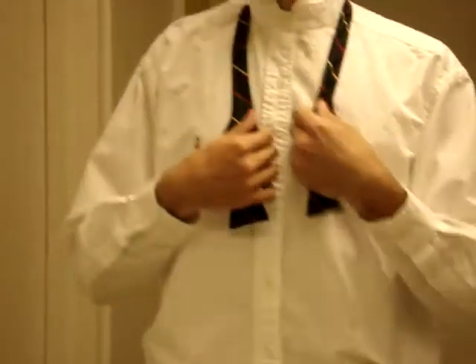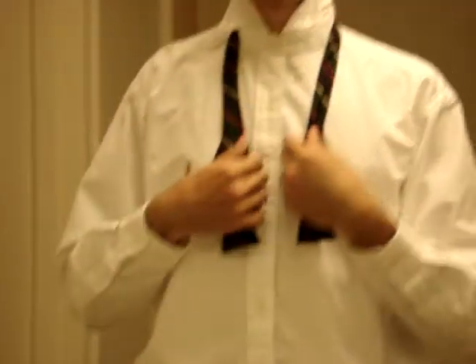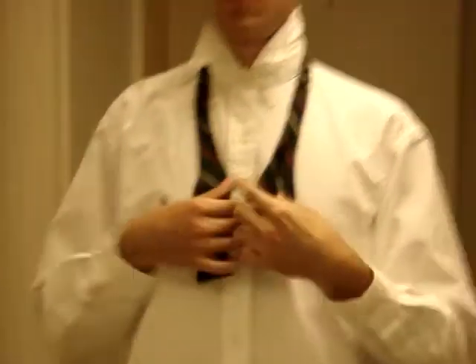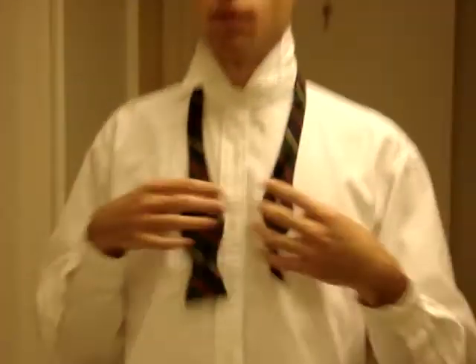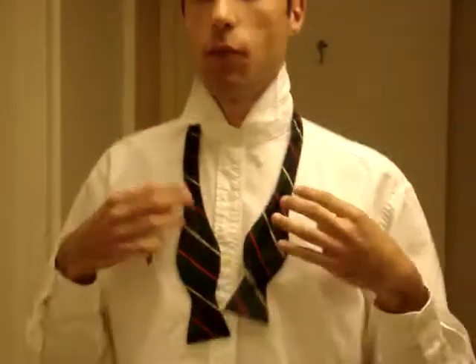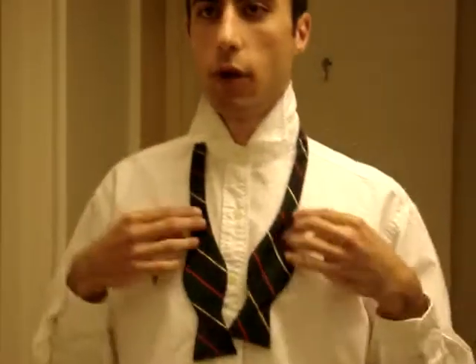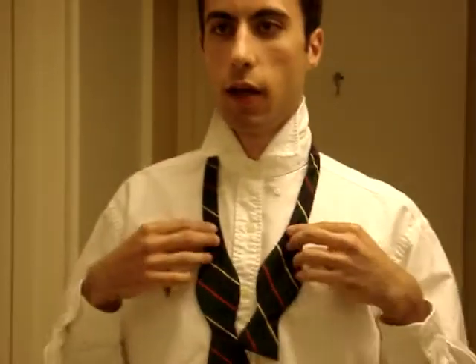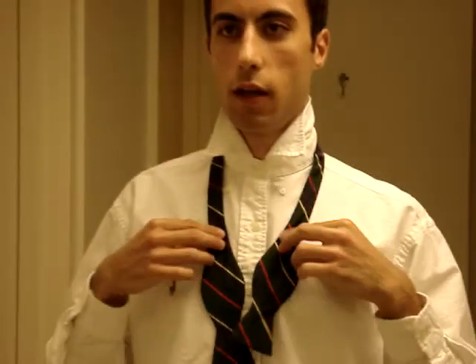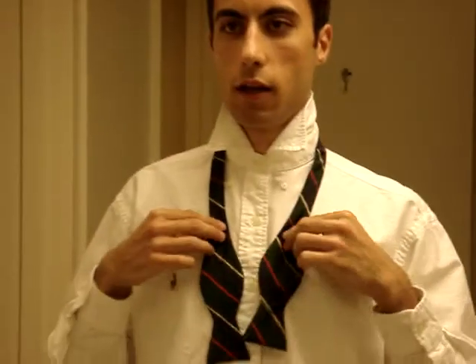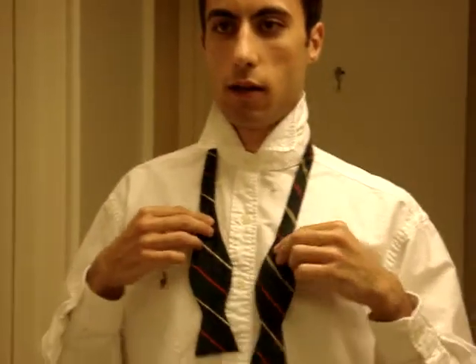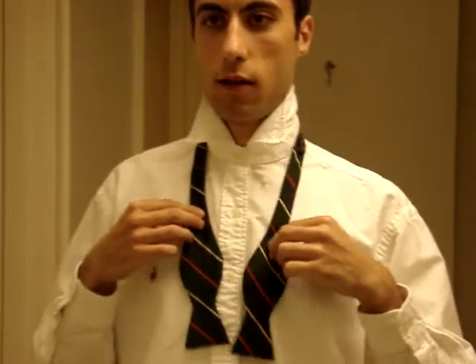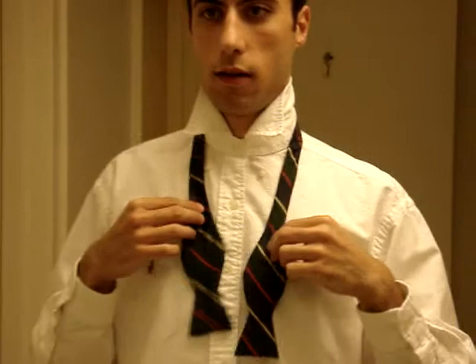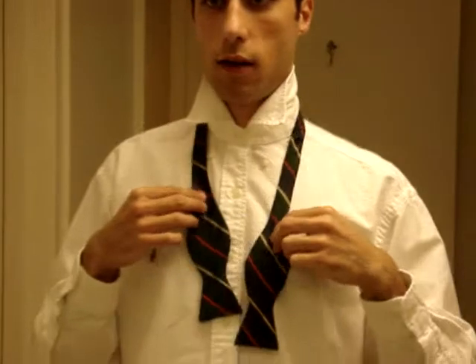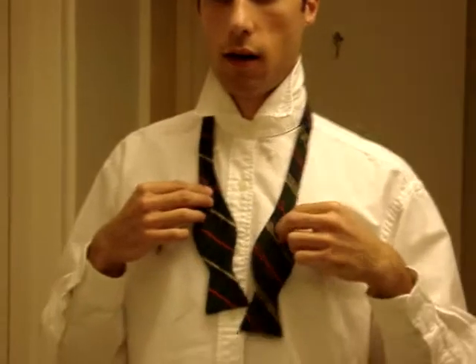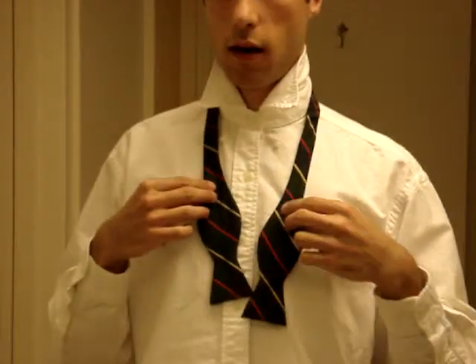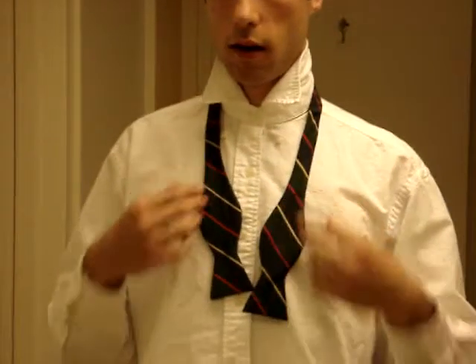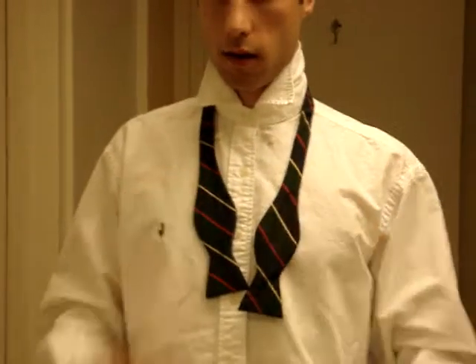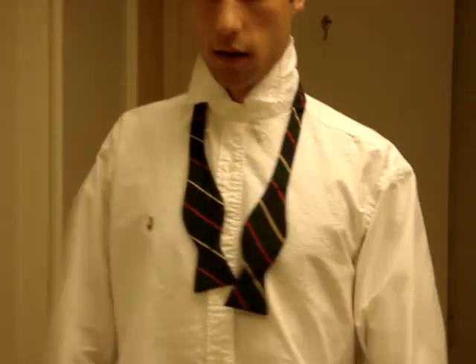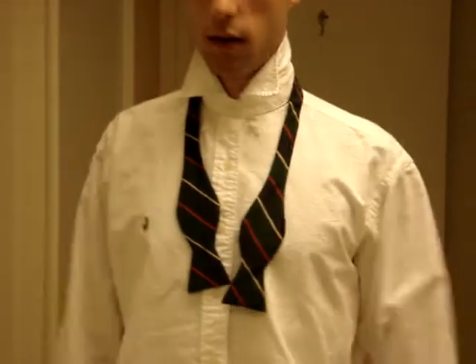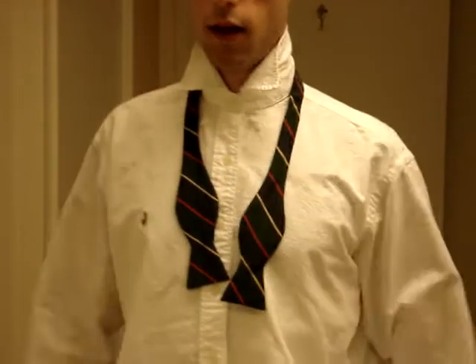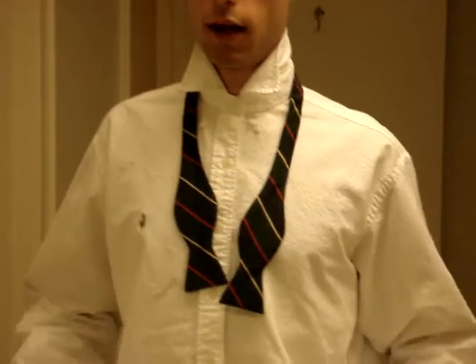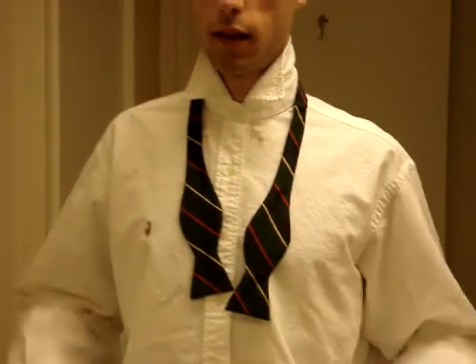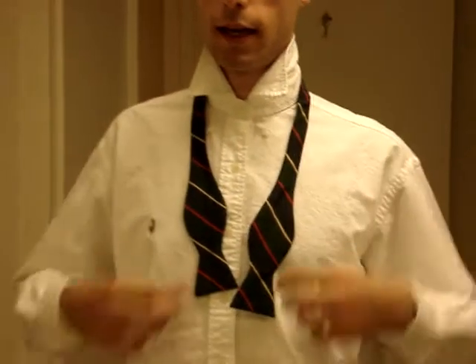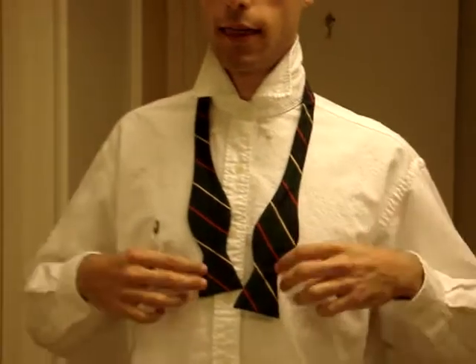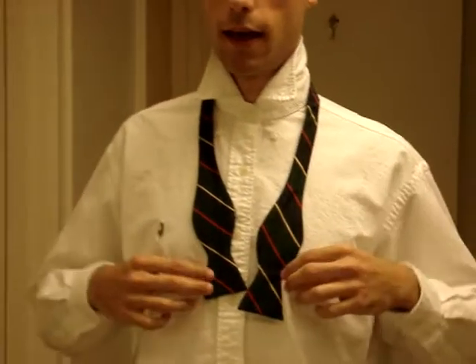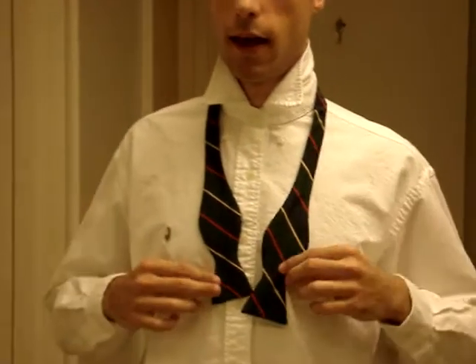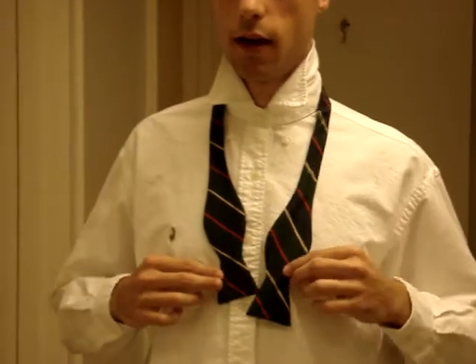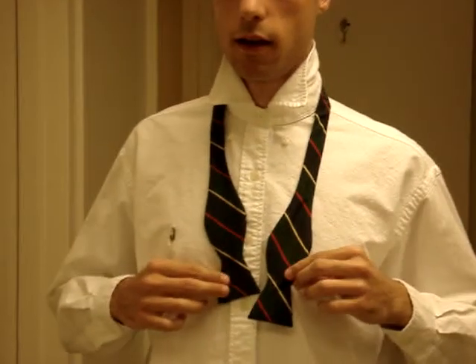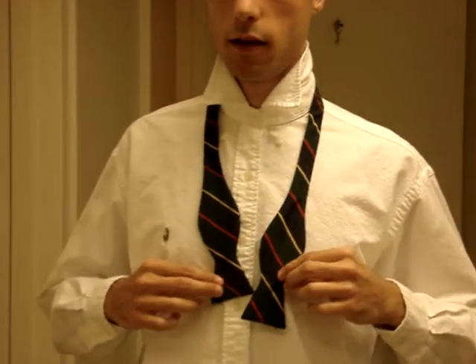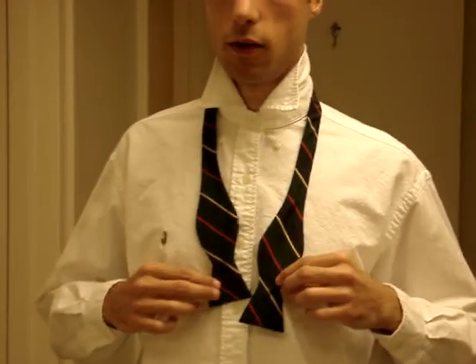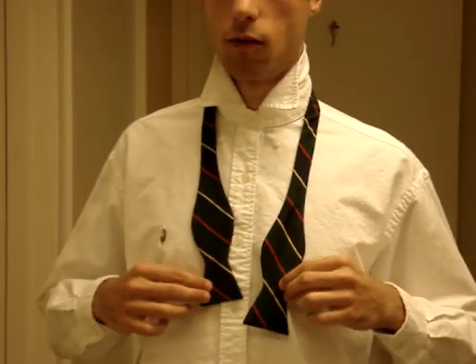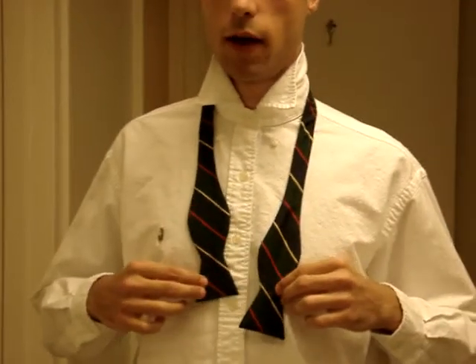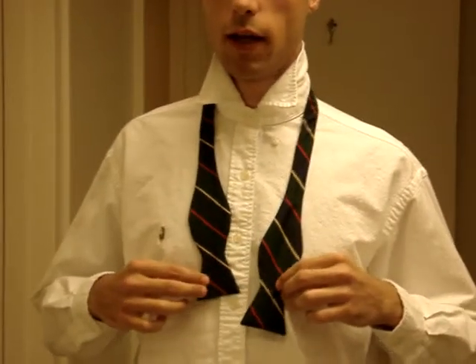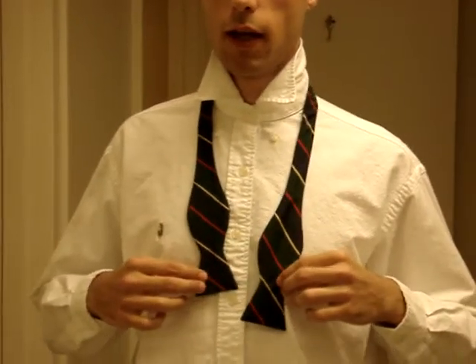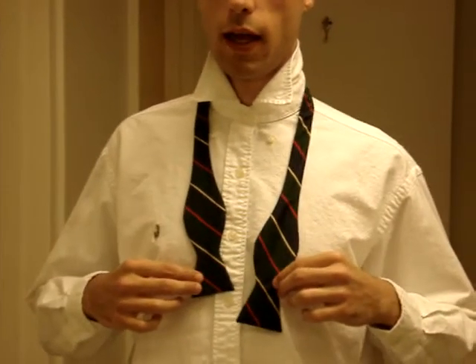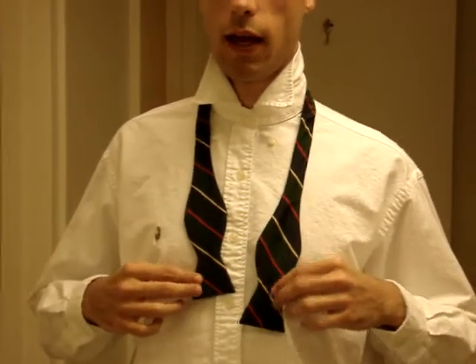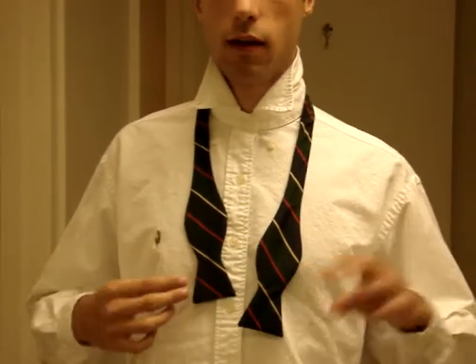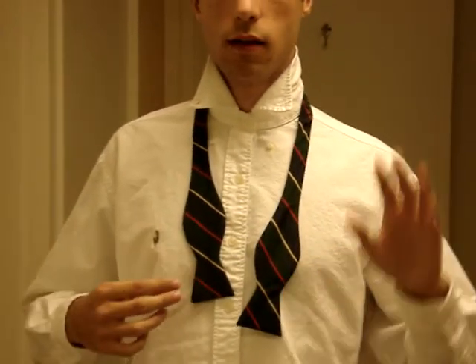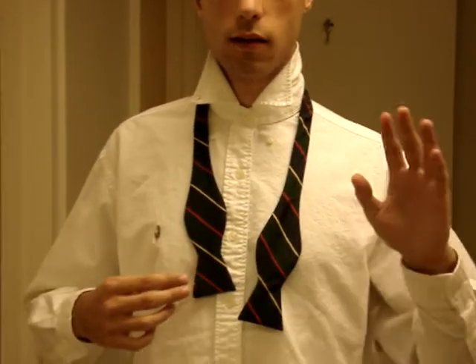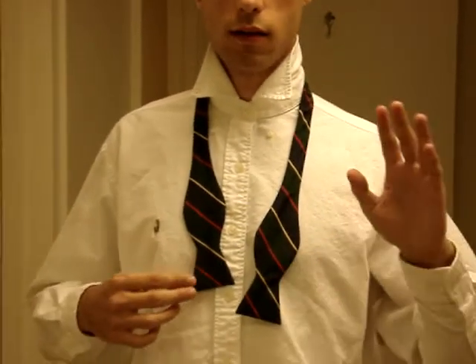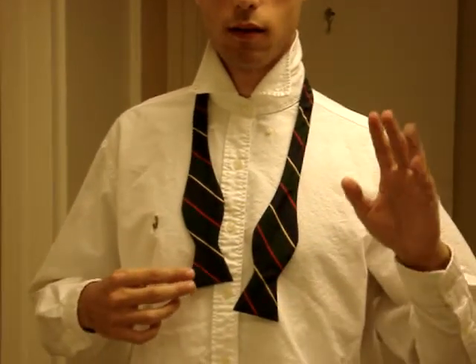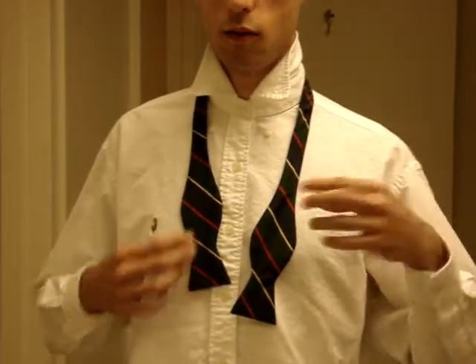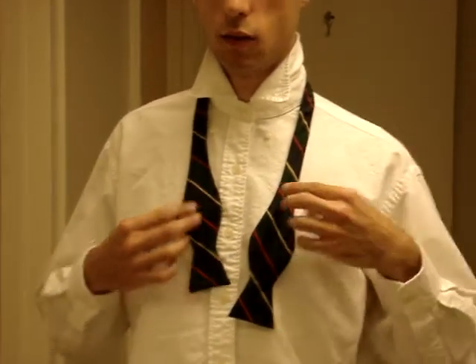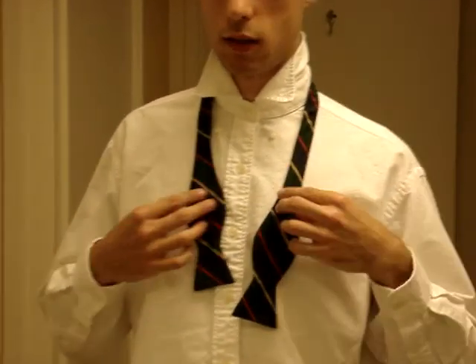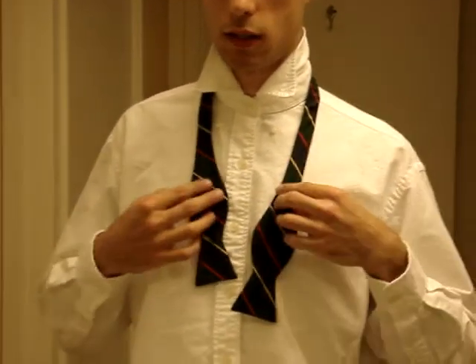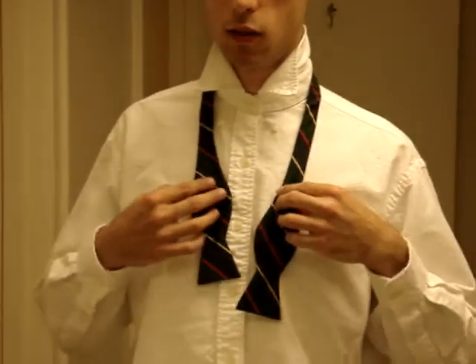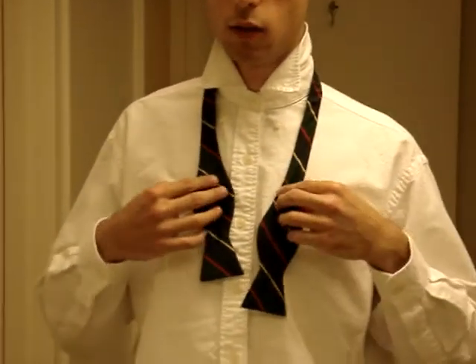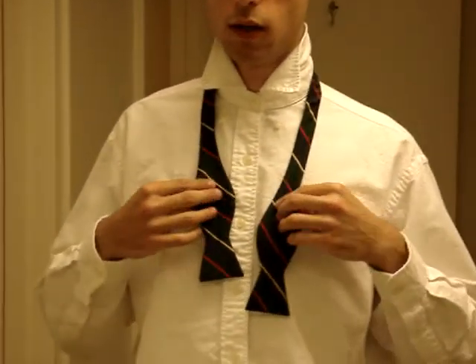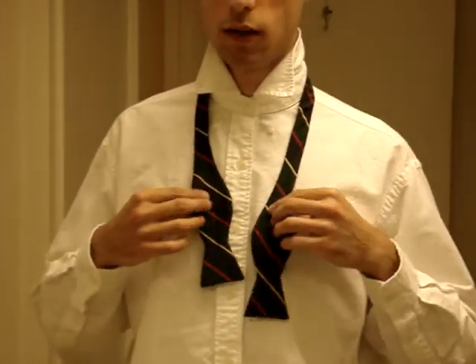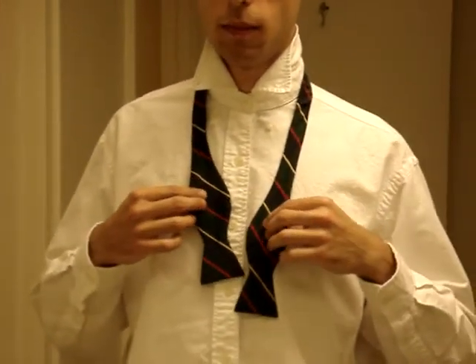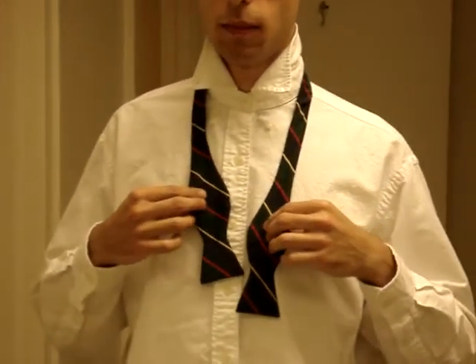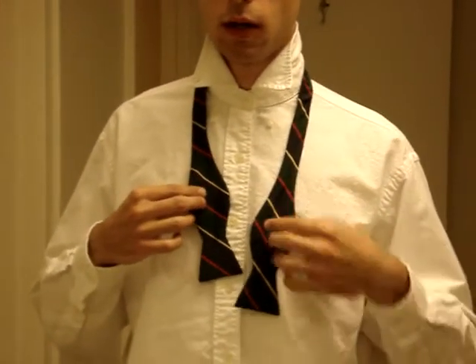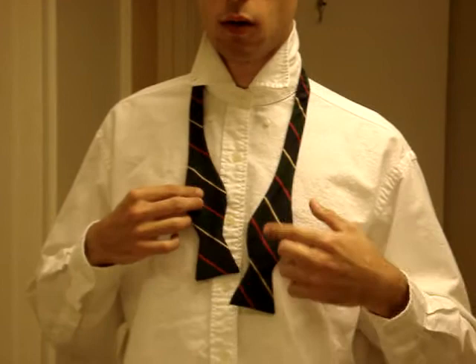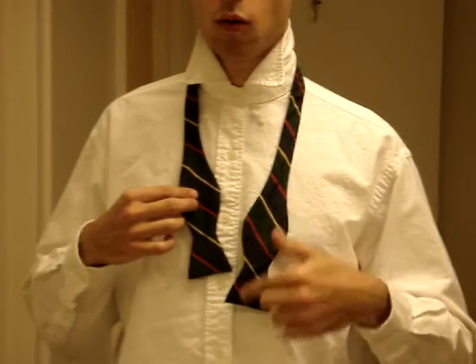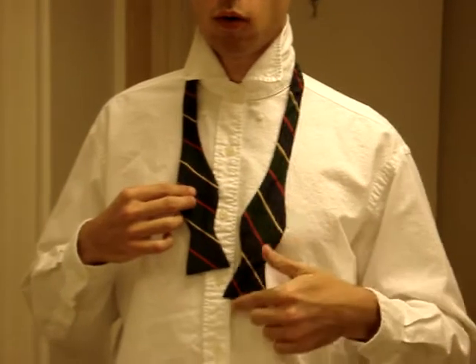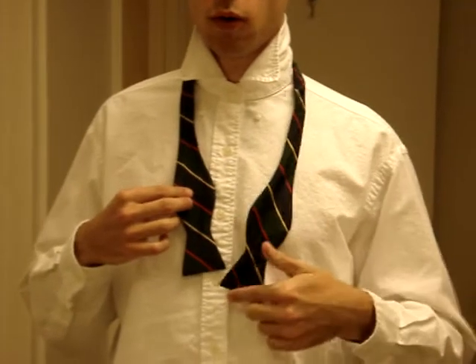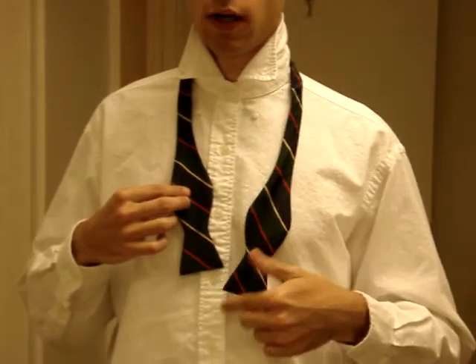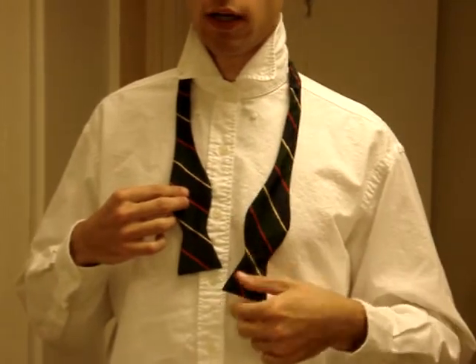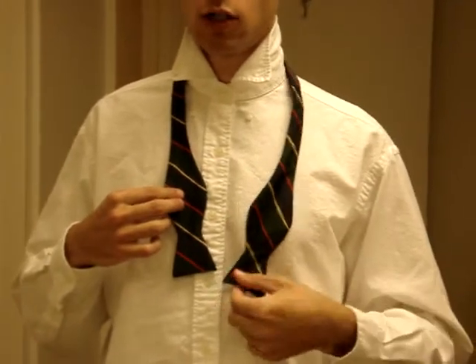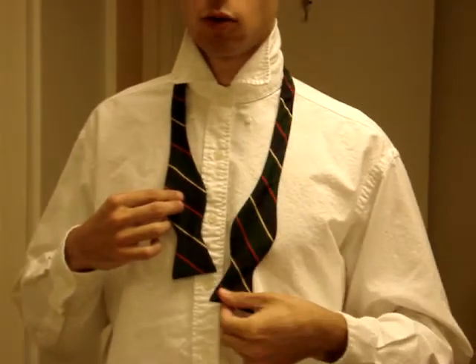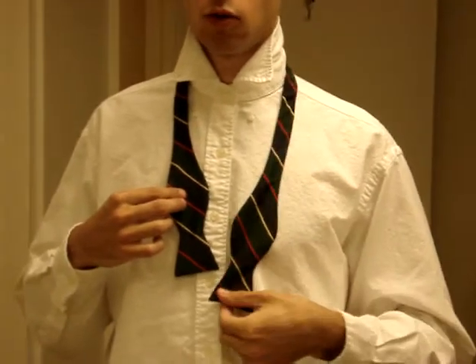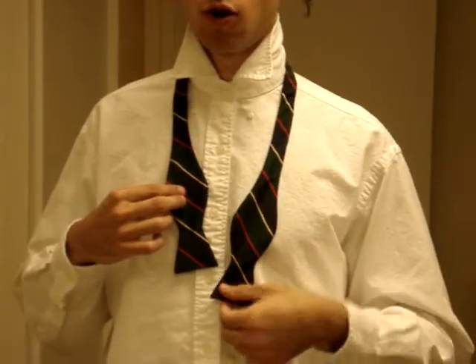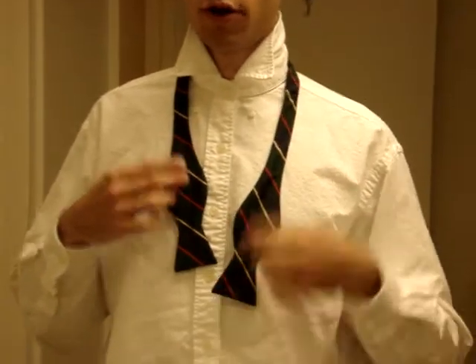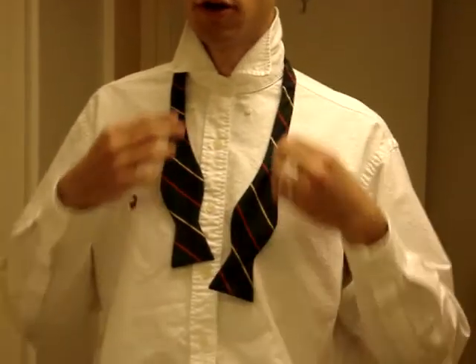You're going to put it on like that. Your right hand, which is this one, is going to be a quarter inch longer.